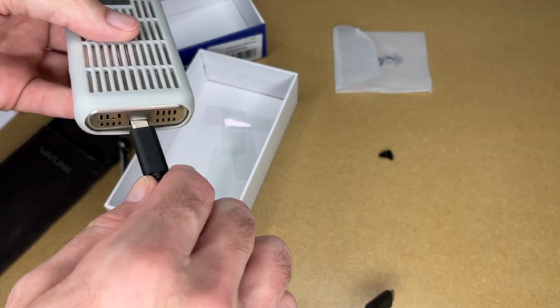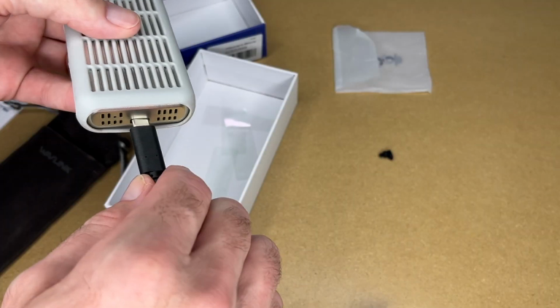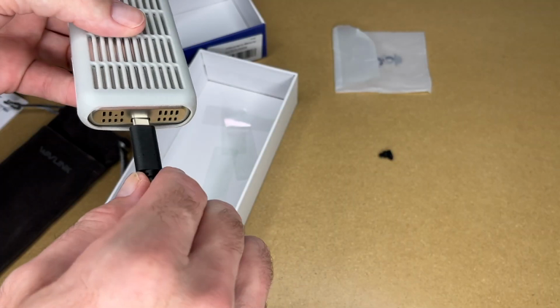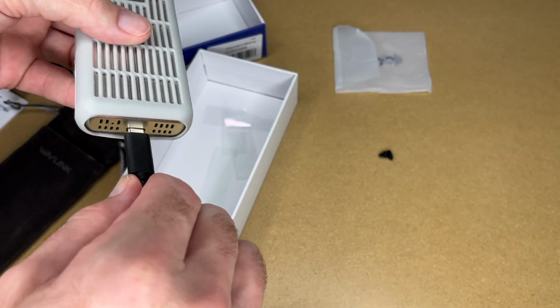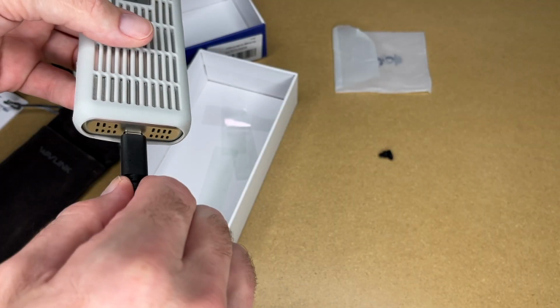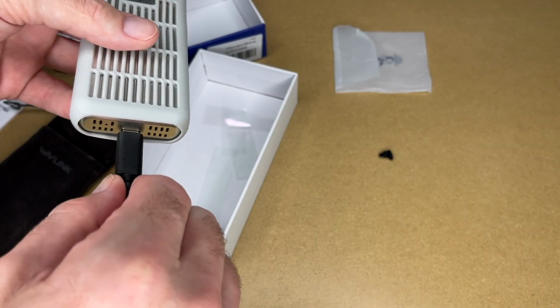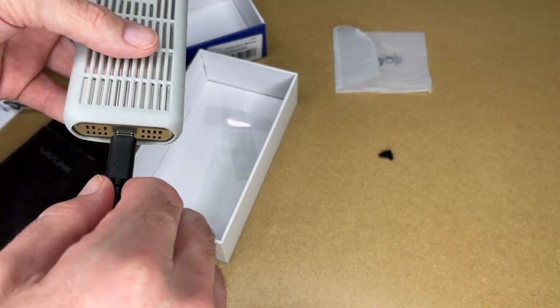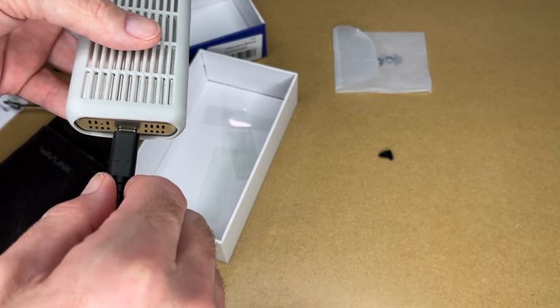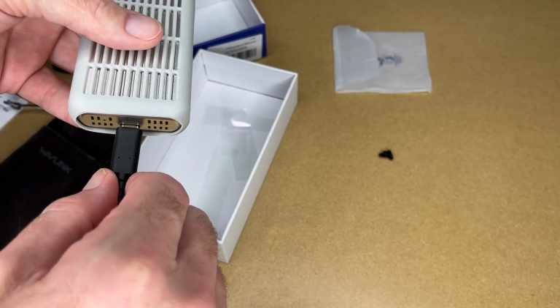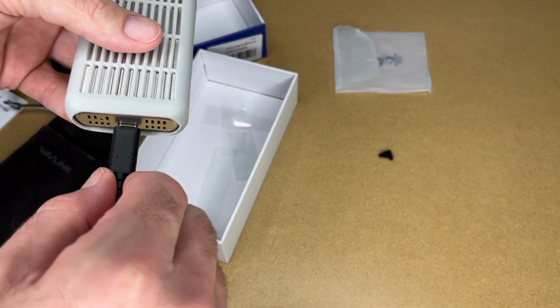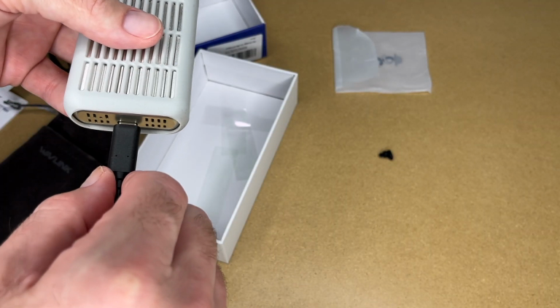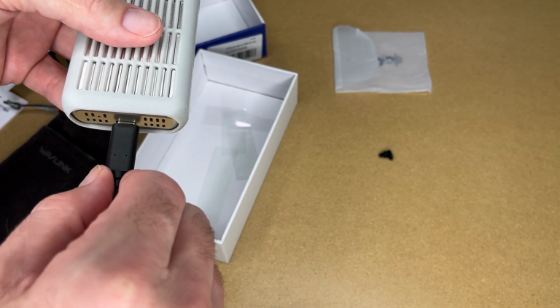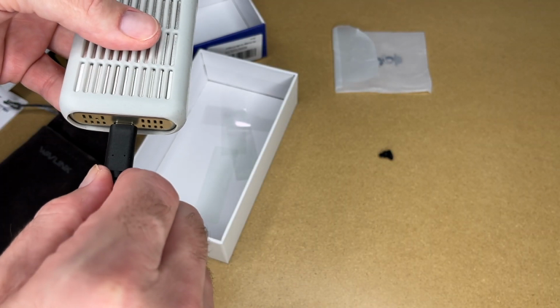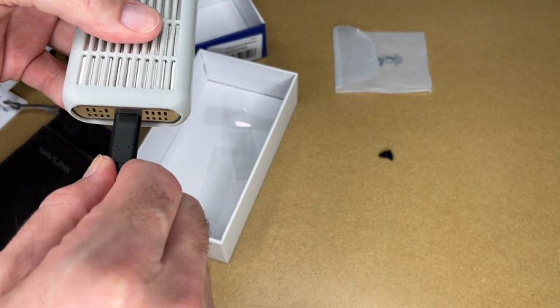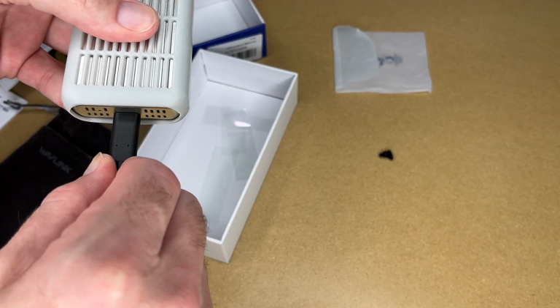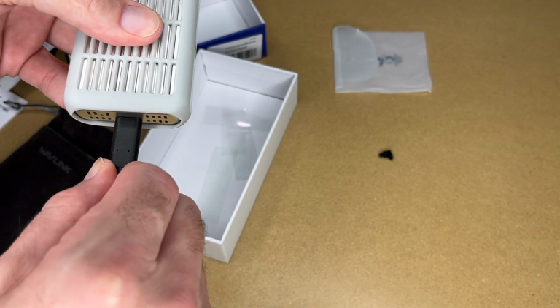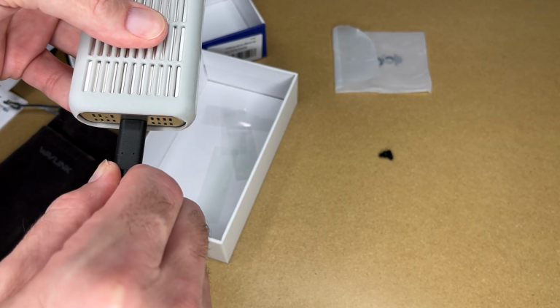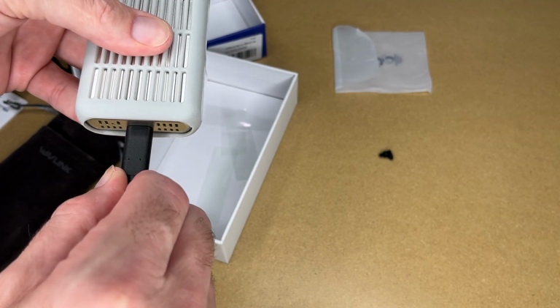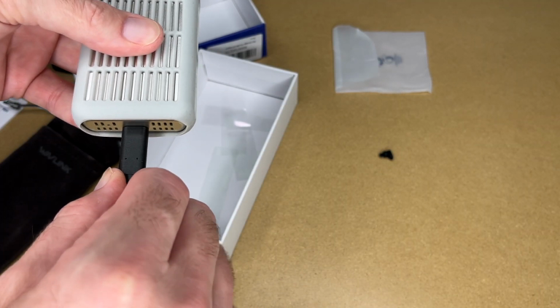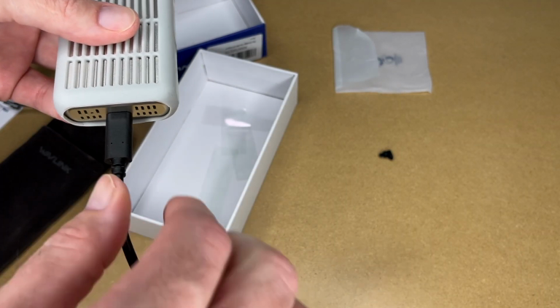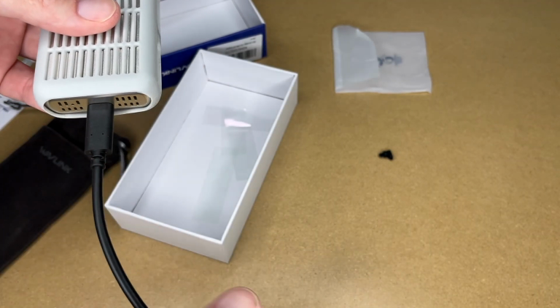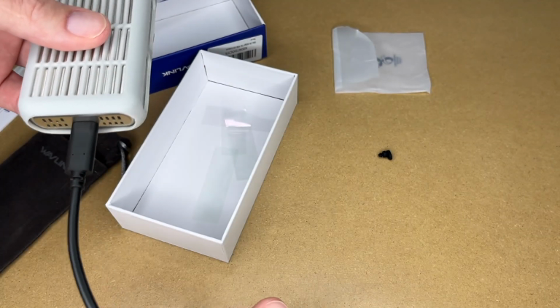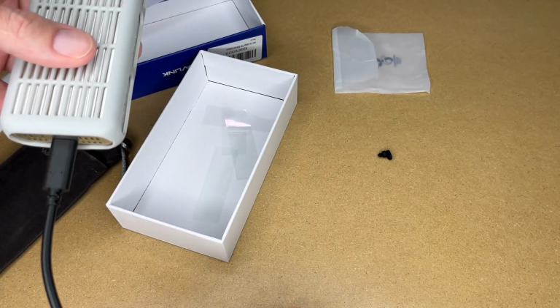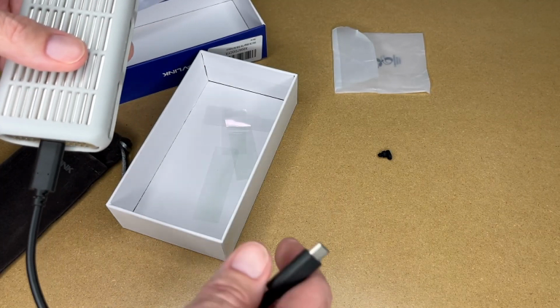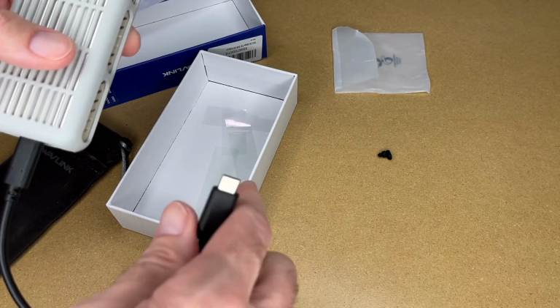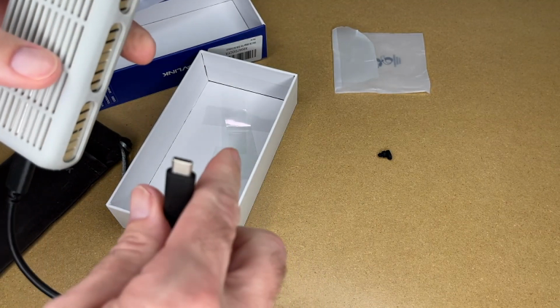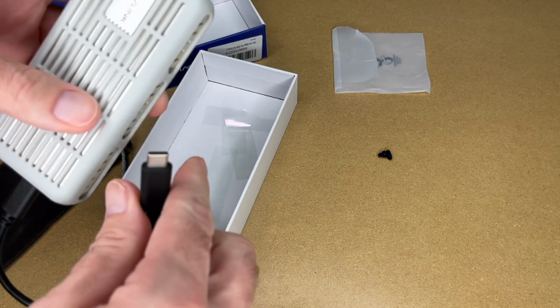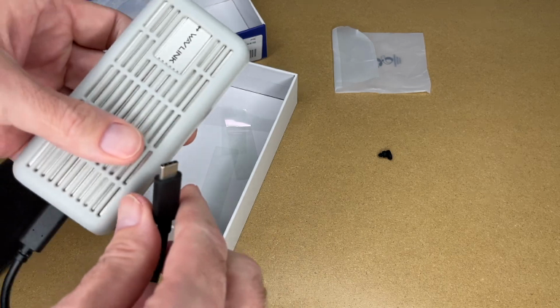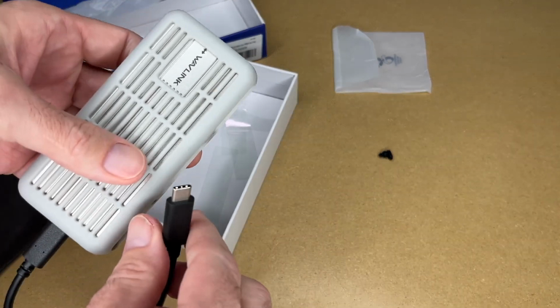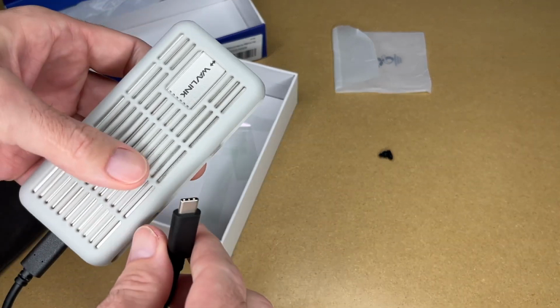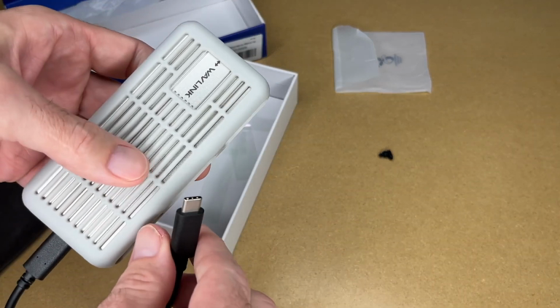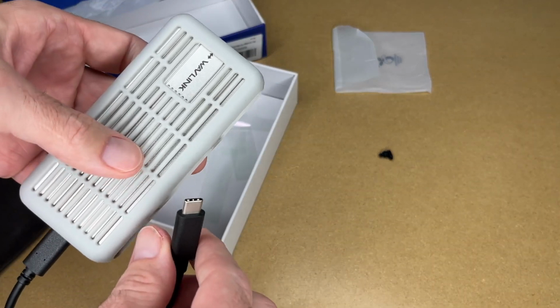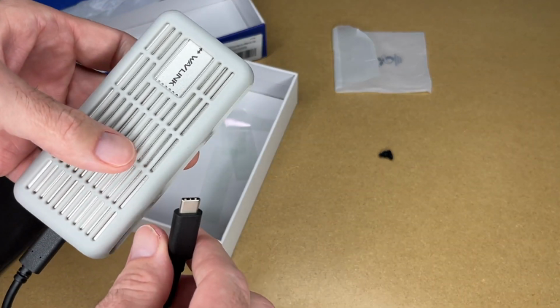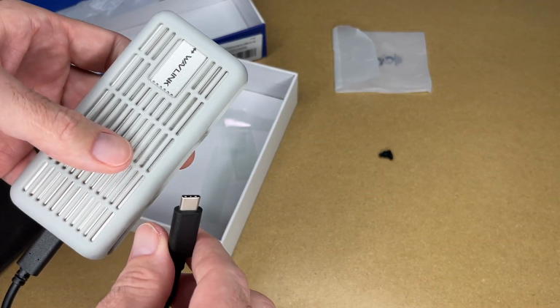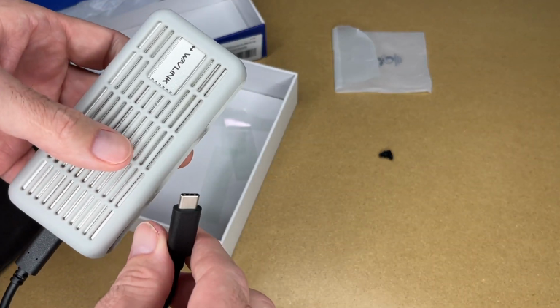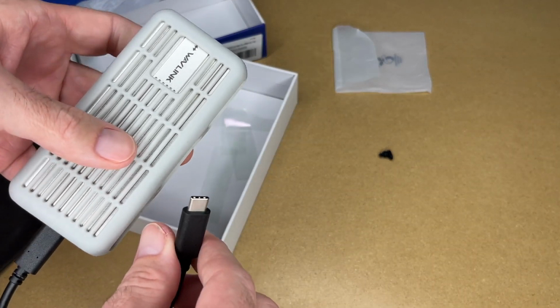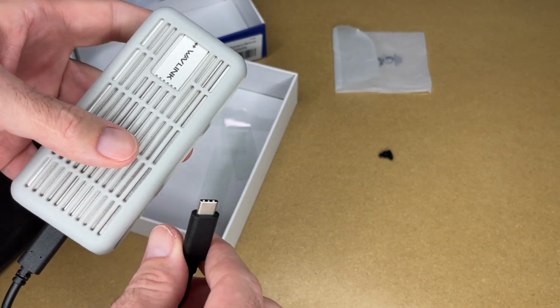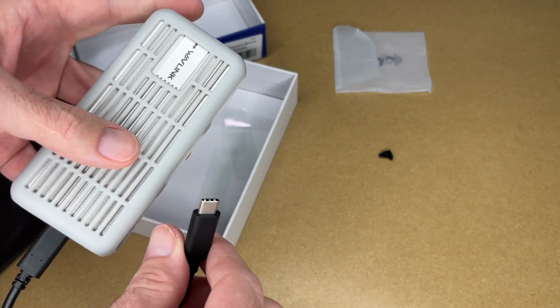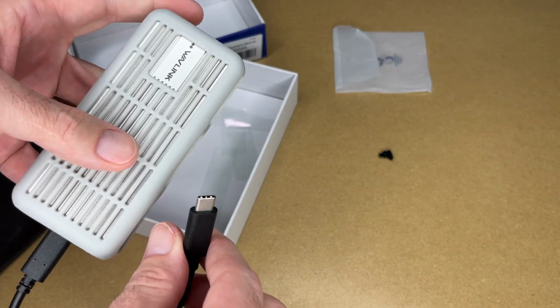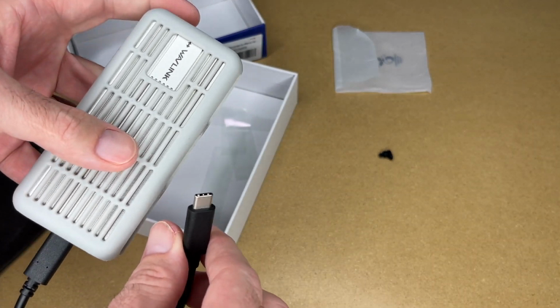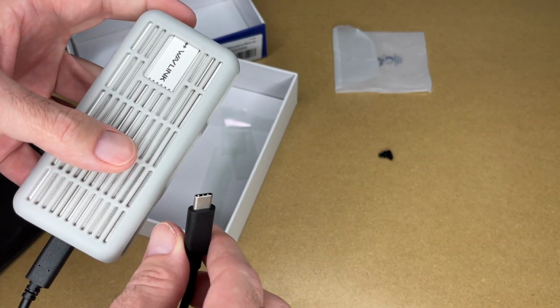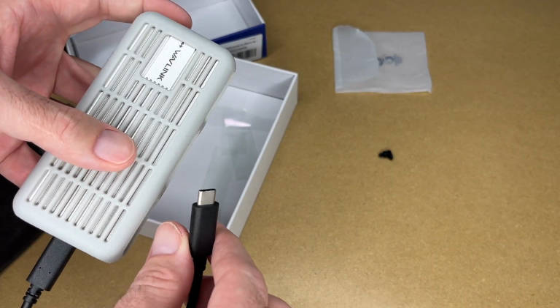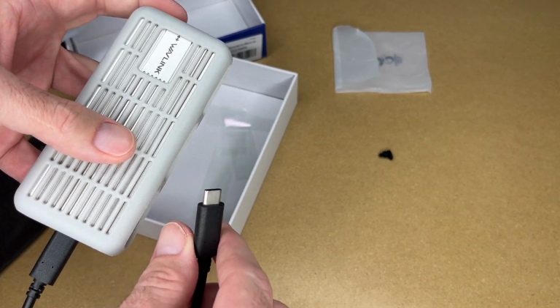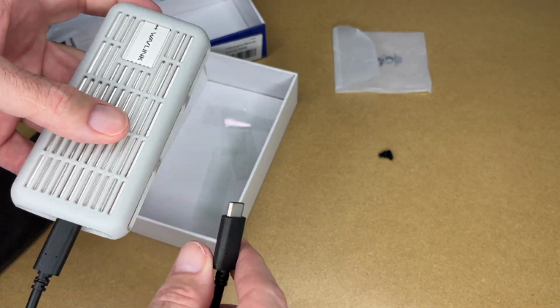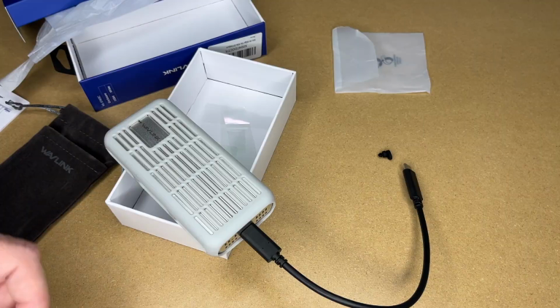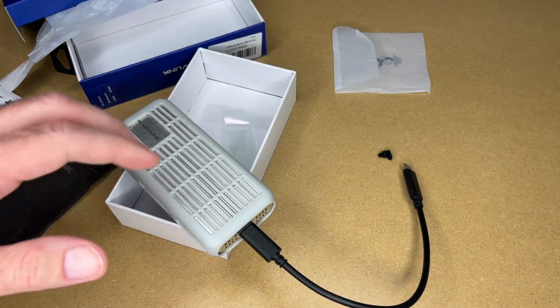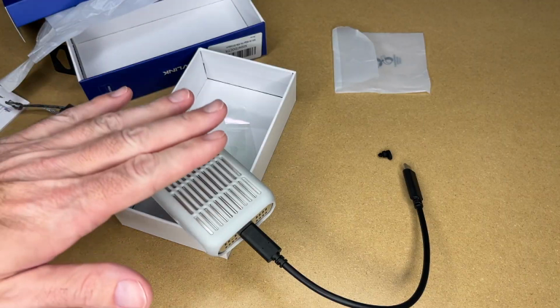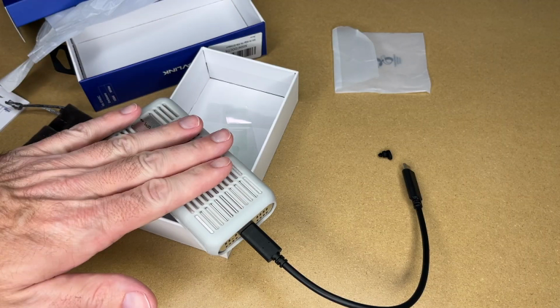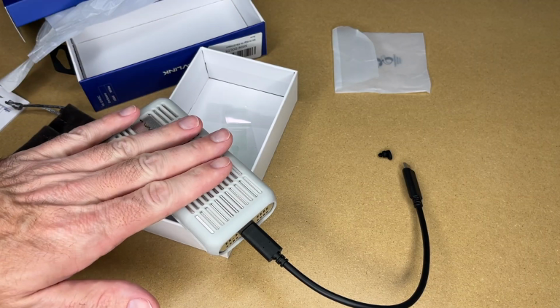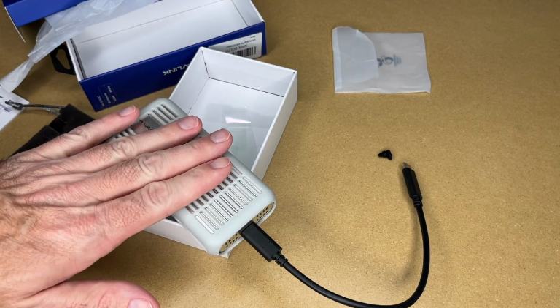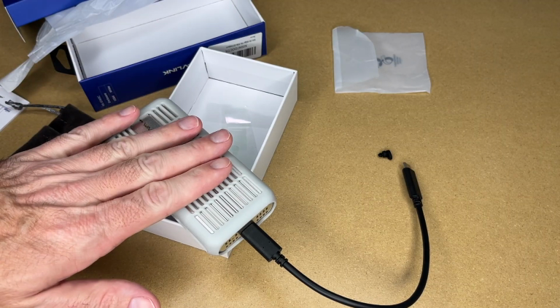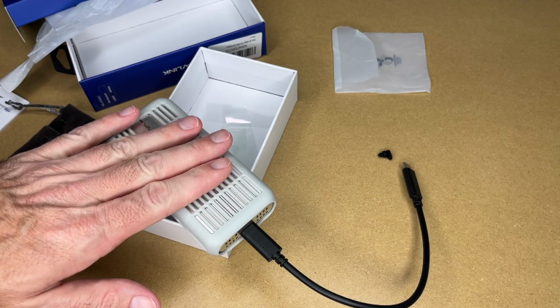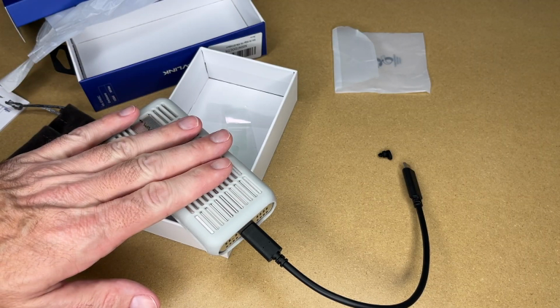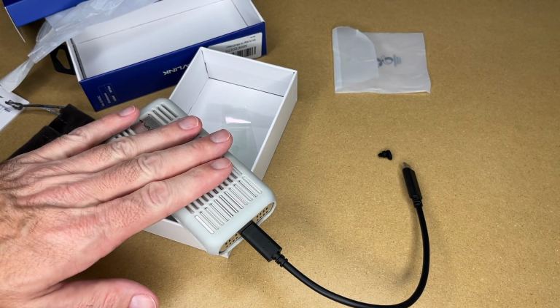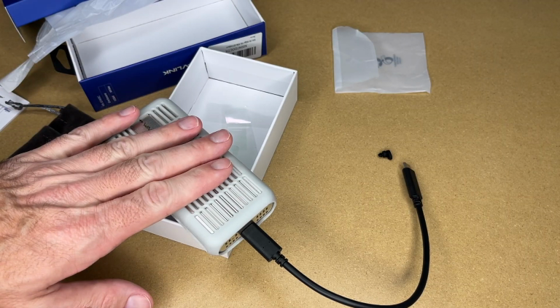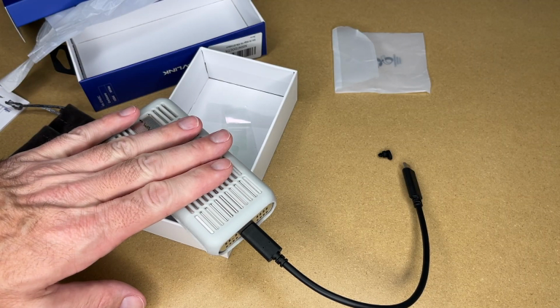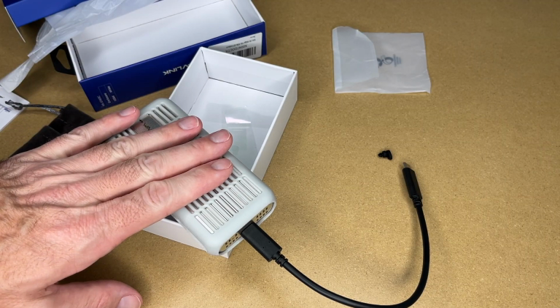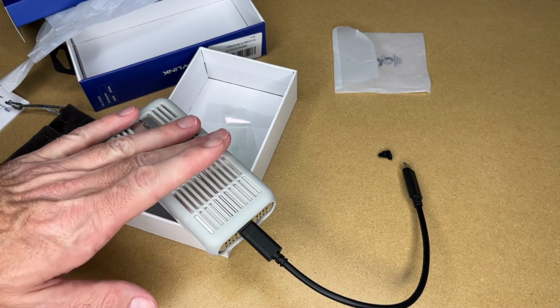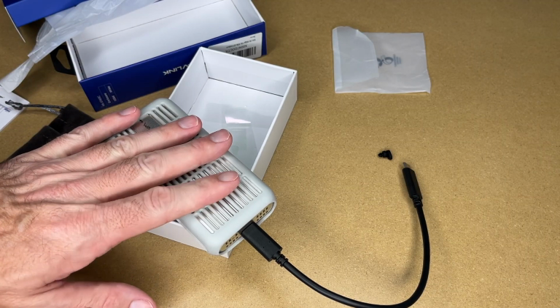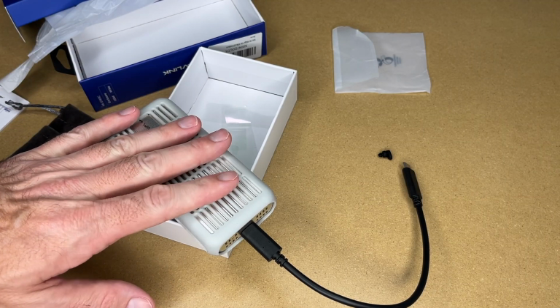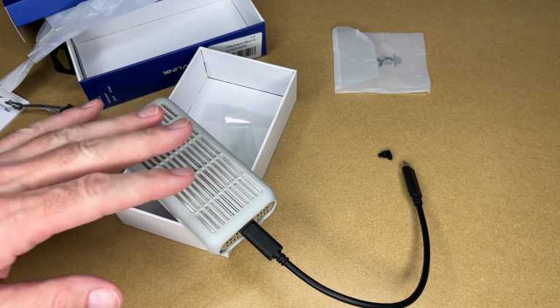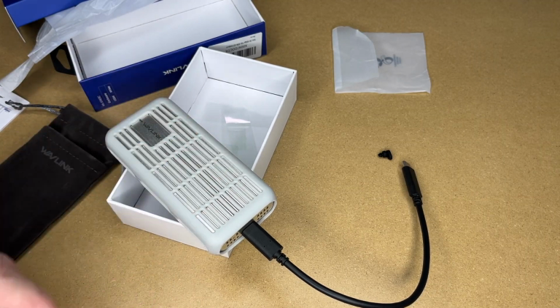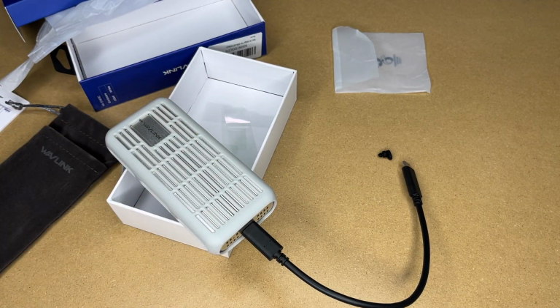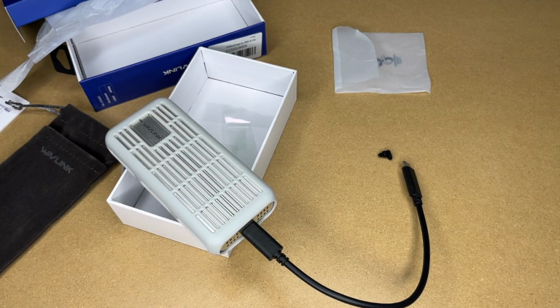To connect this up to a computer, plug into the USB port on the enclosure and plug the other end into the USB port of the computer. Let's head over to the computer and test this out.